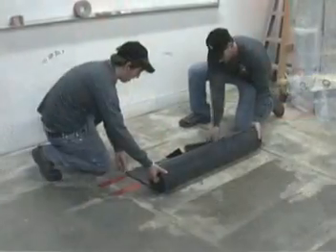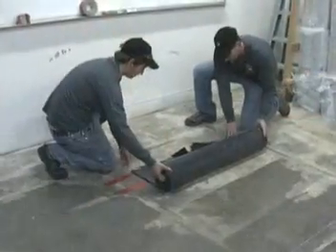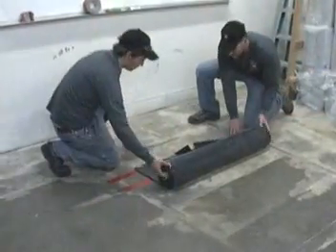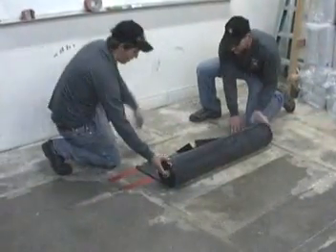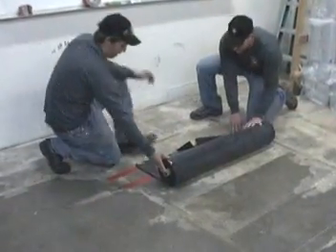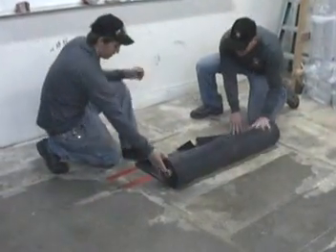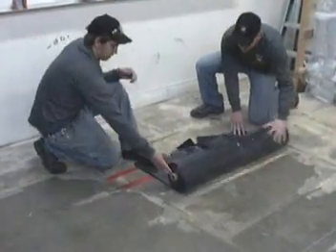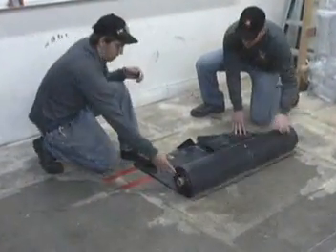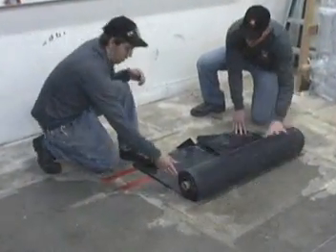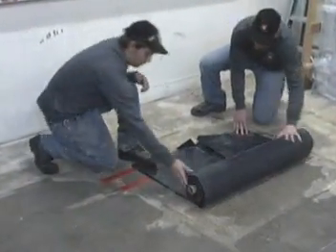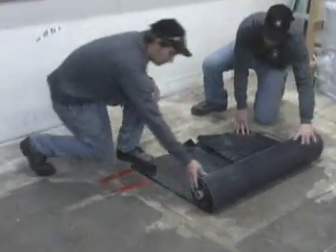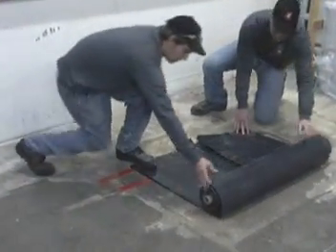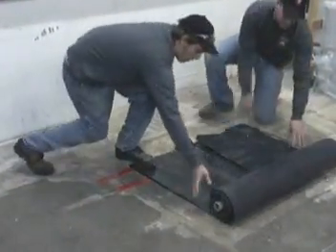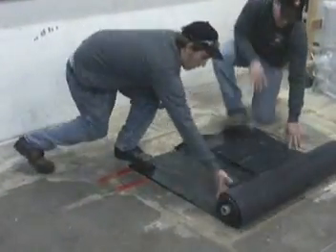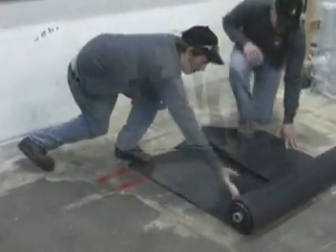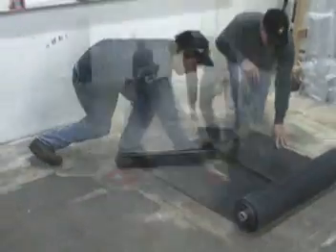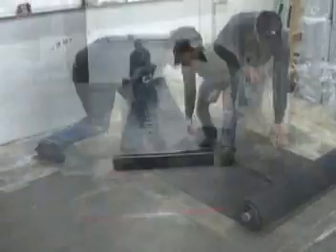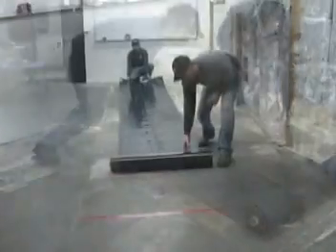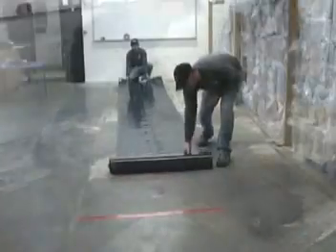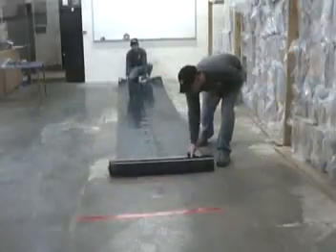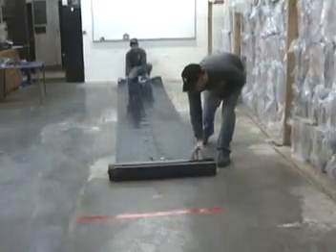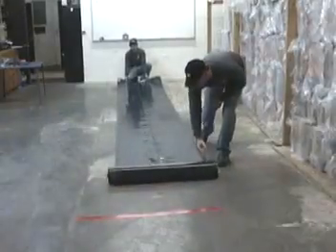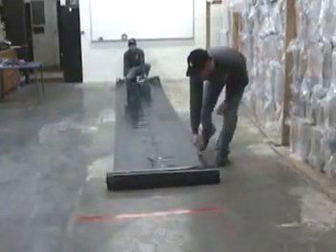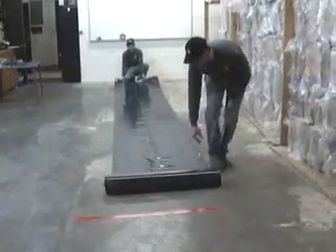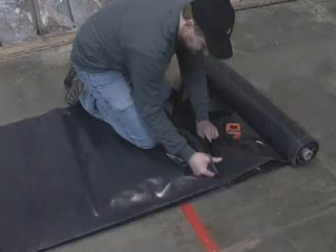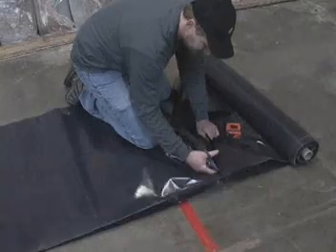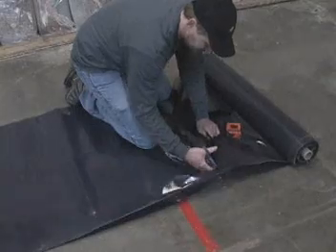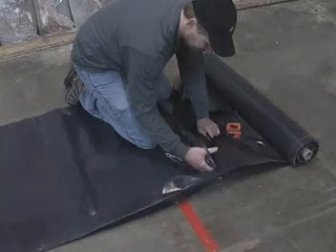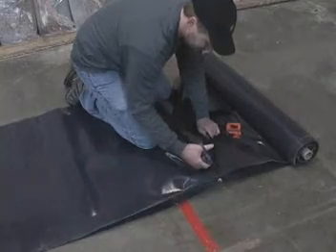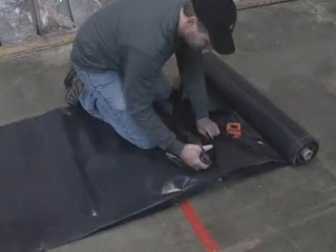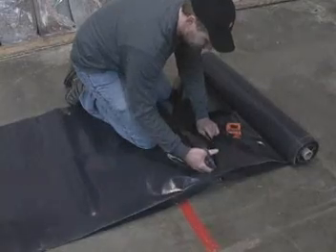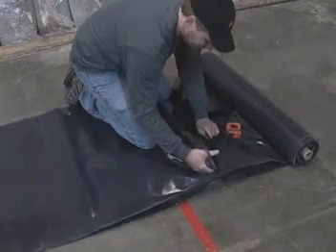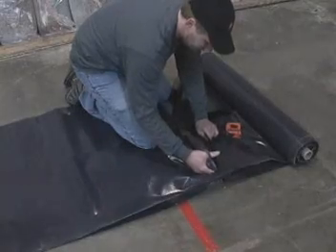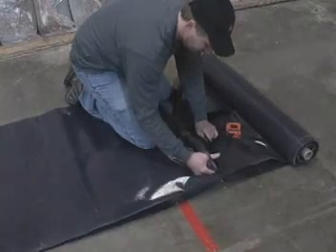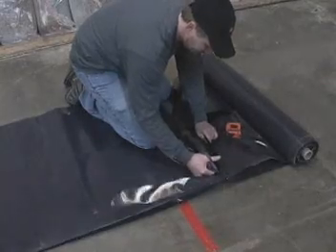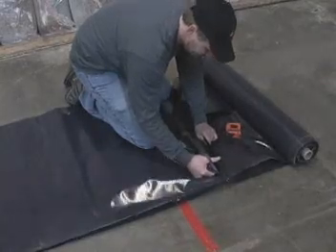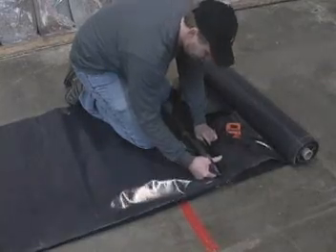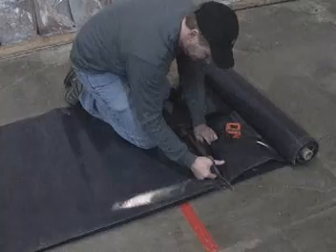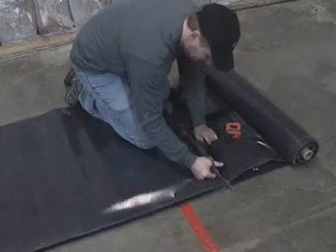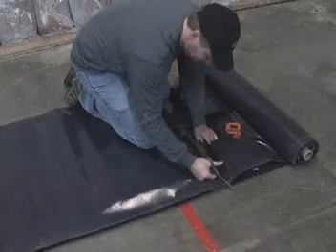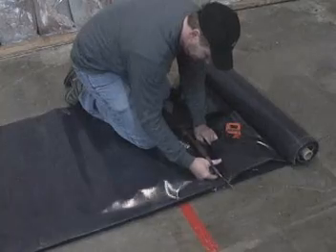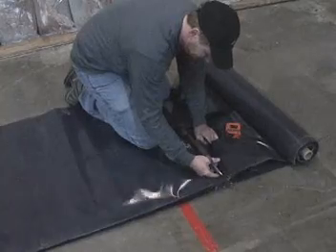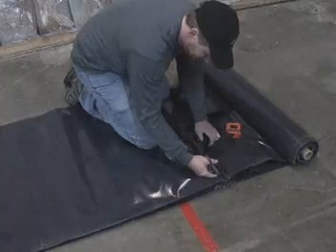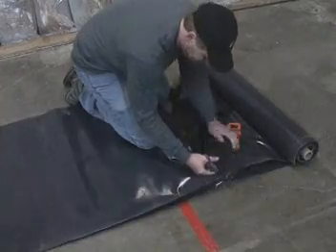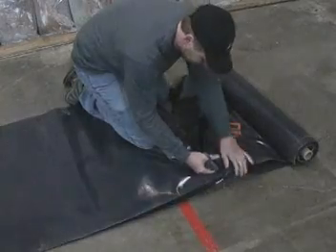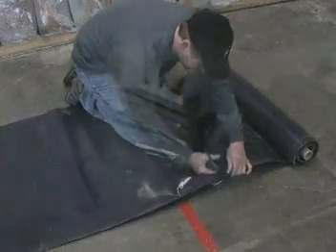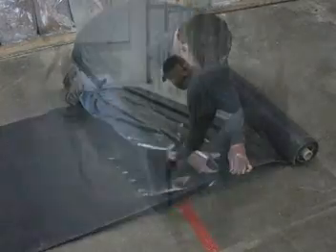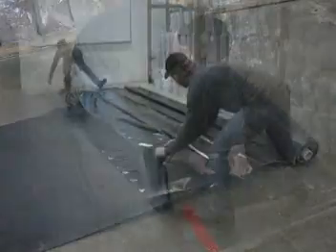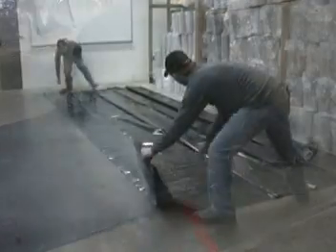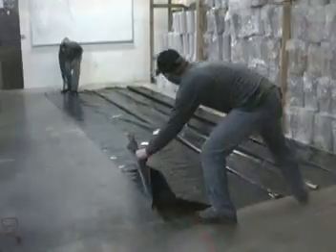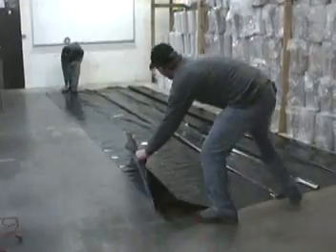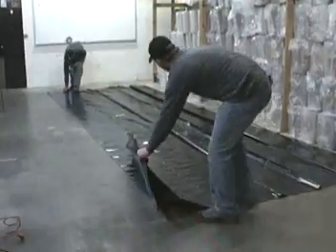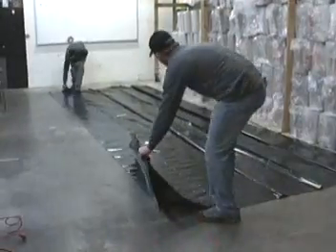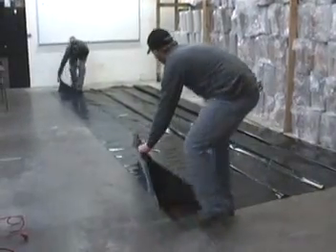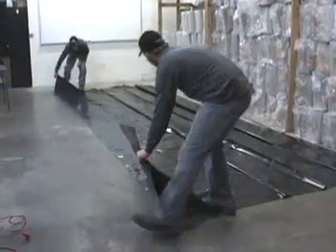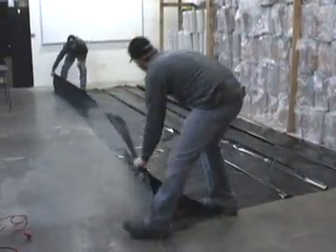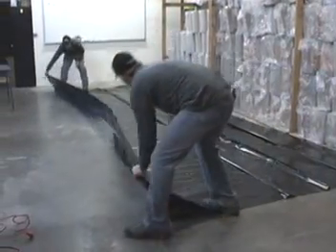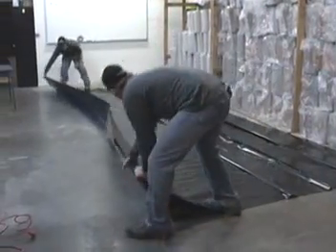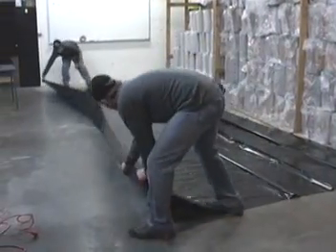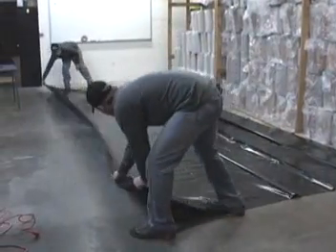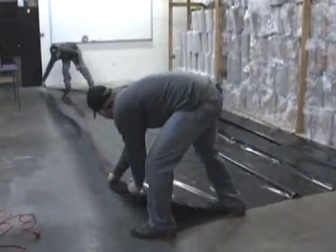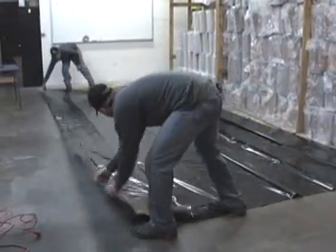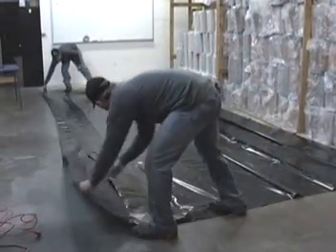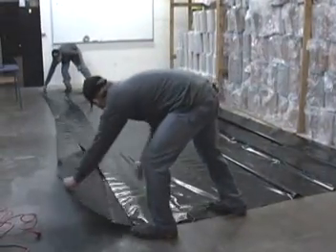Roll out the 6-mil plastic to the outer marks of the template and cut it to size. Spread the sheeting out.